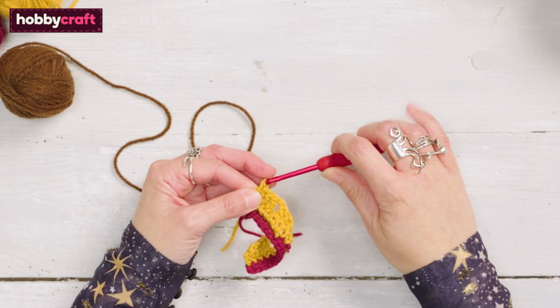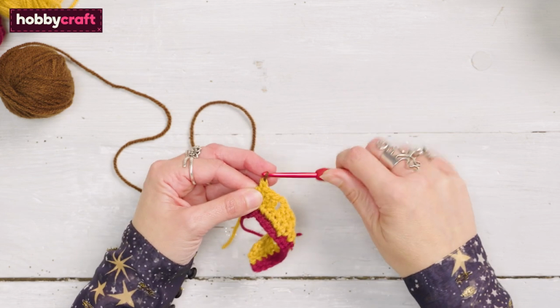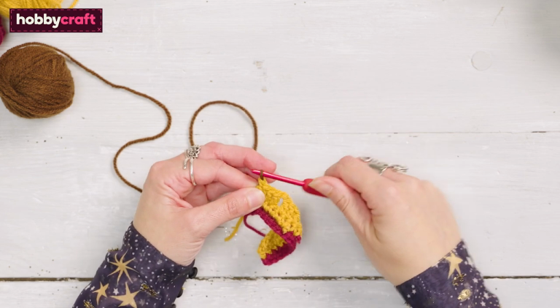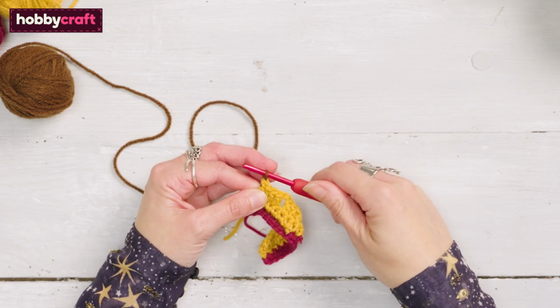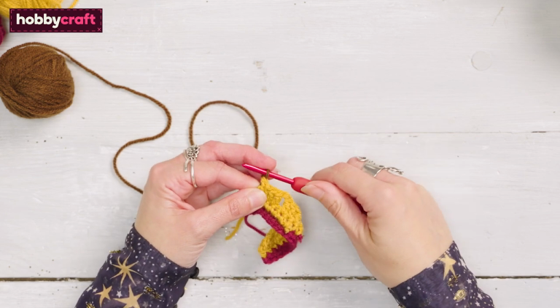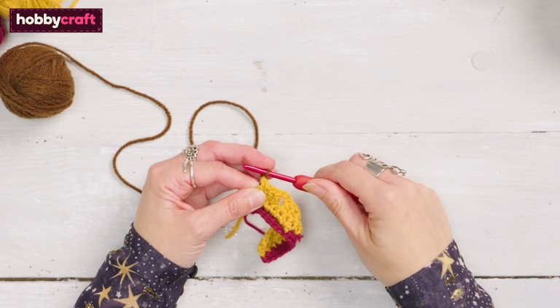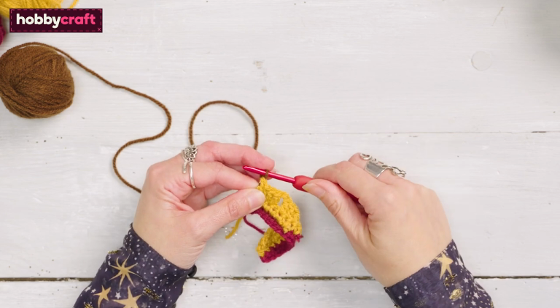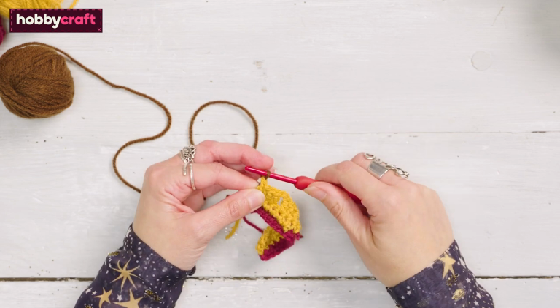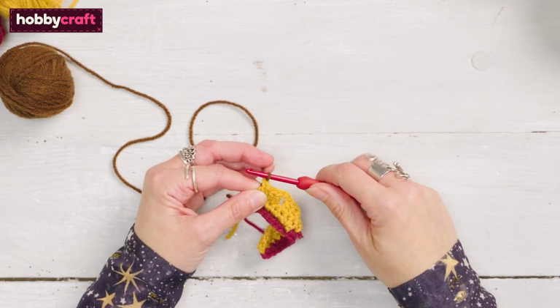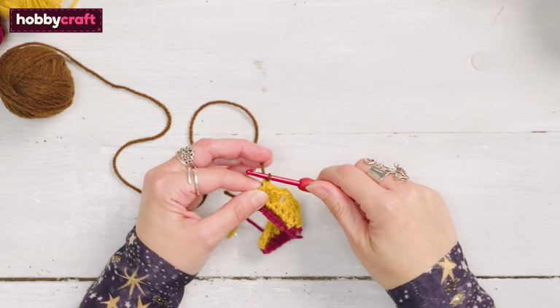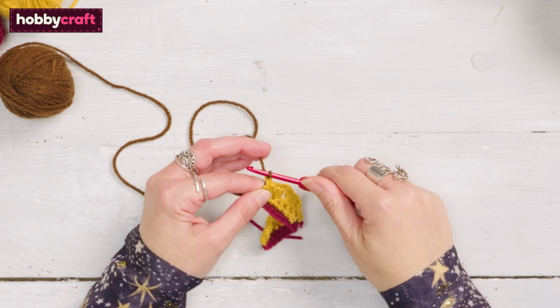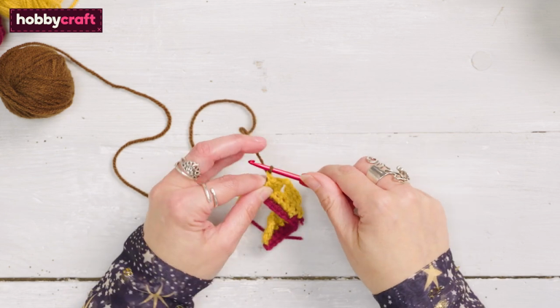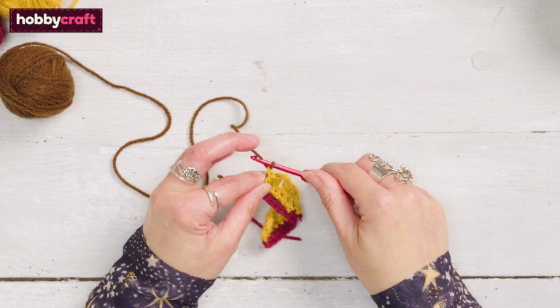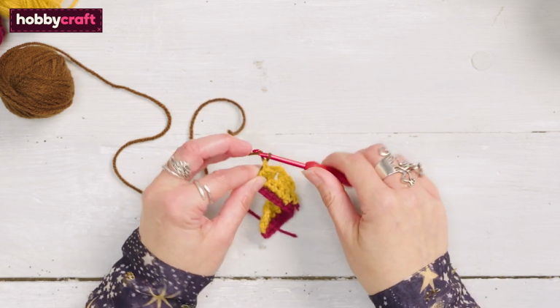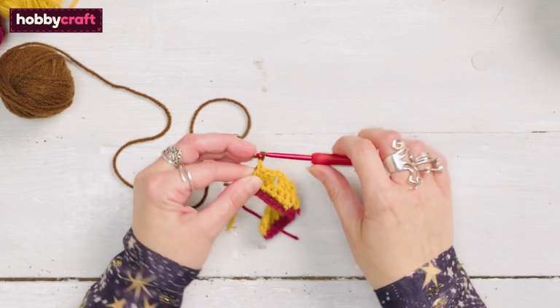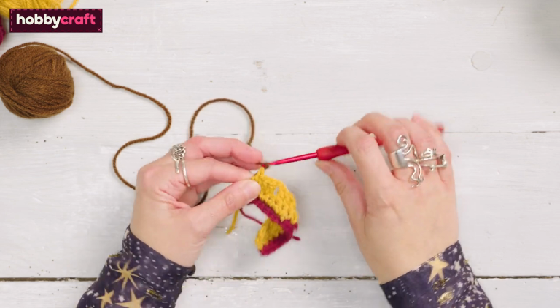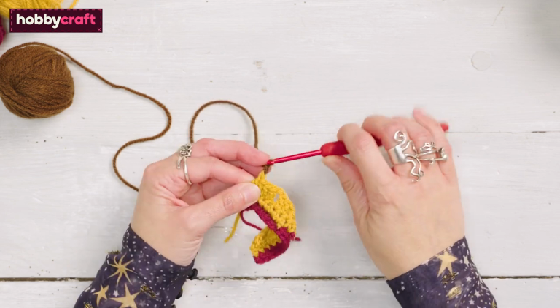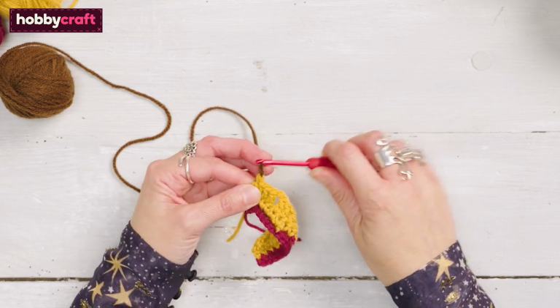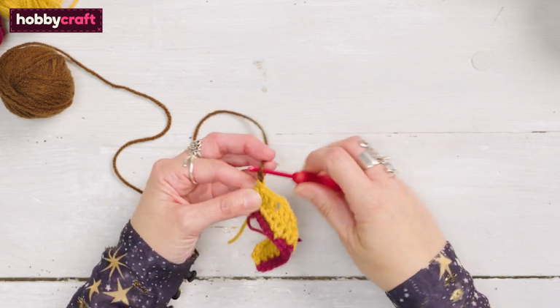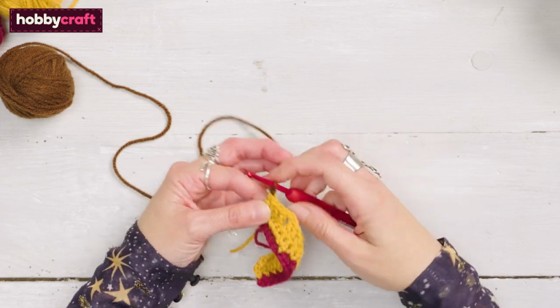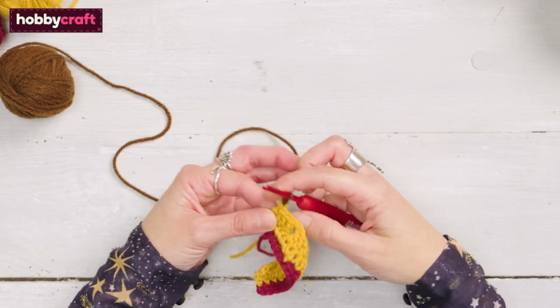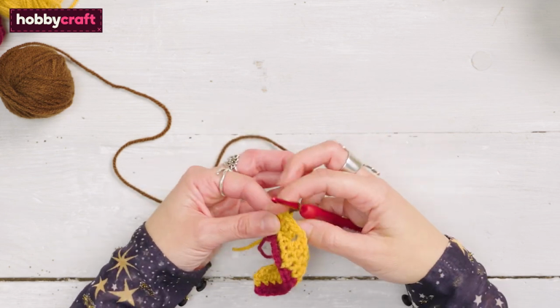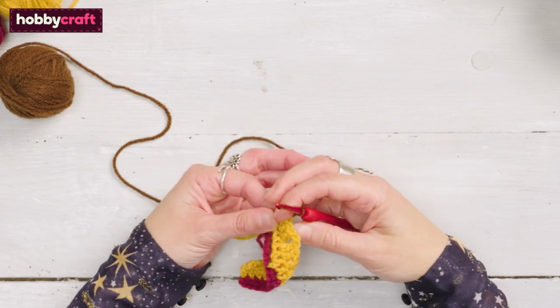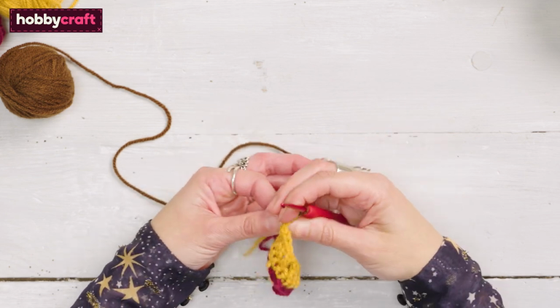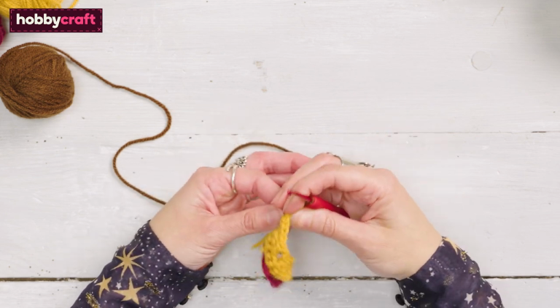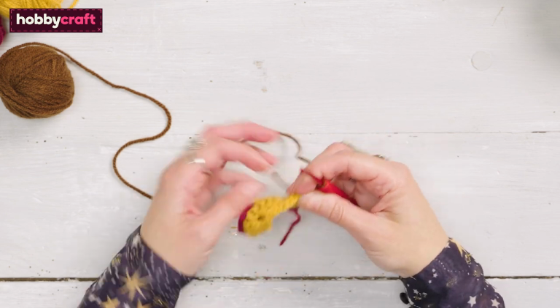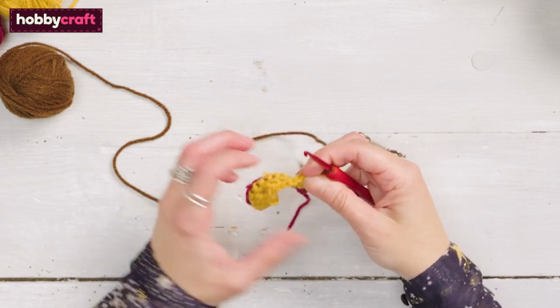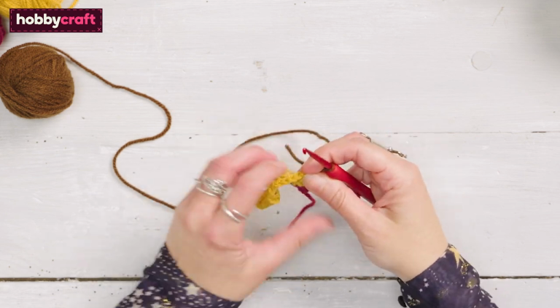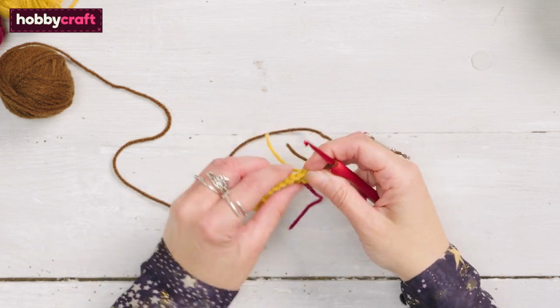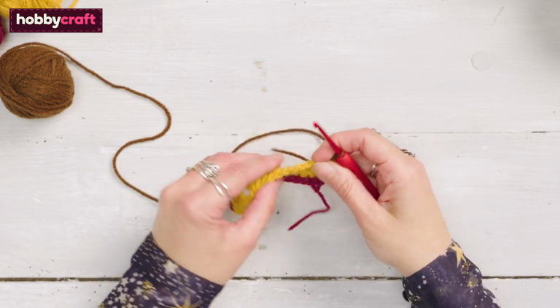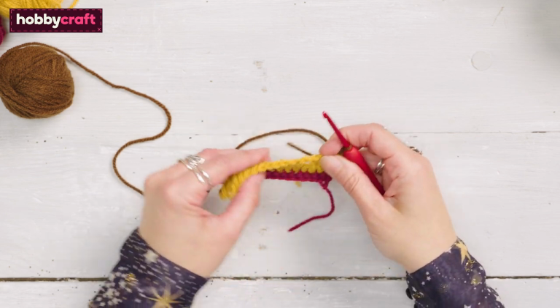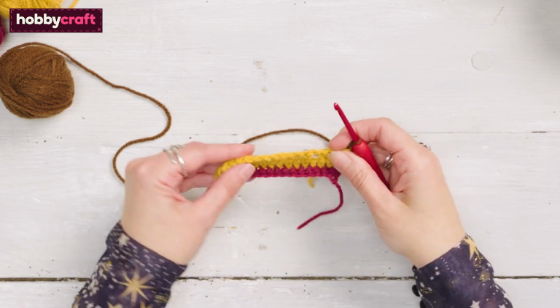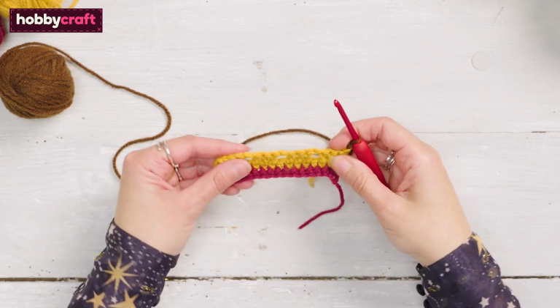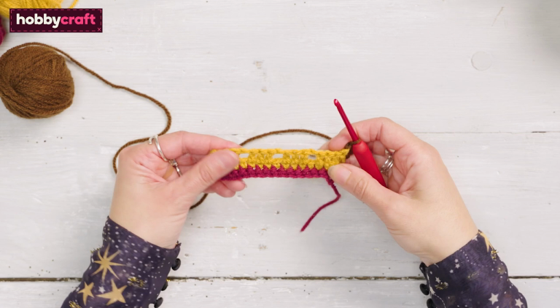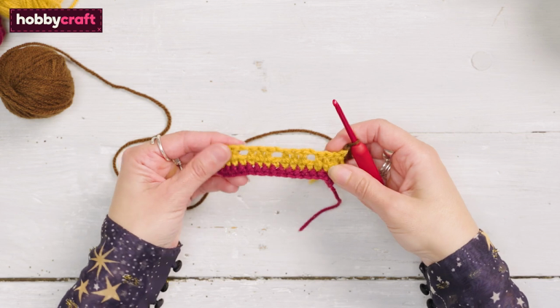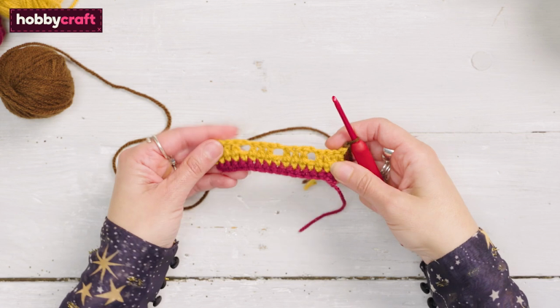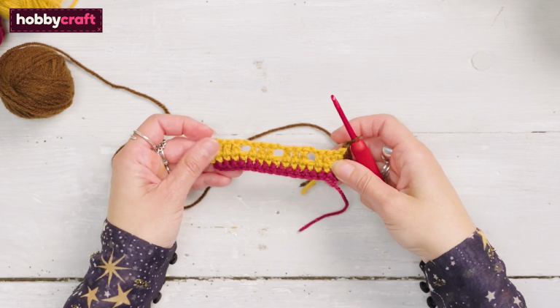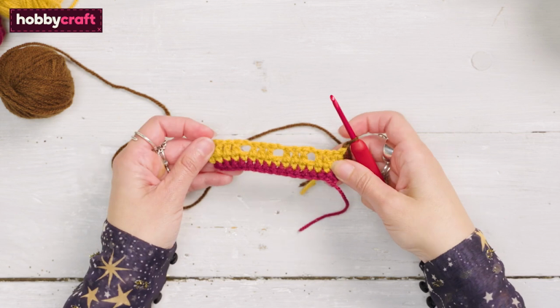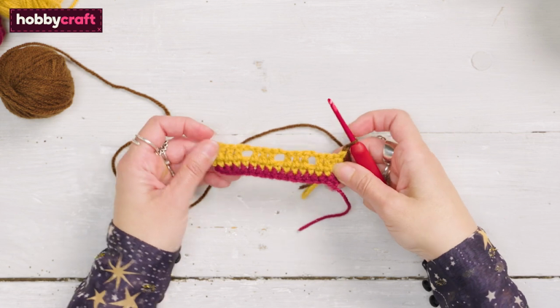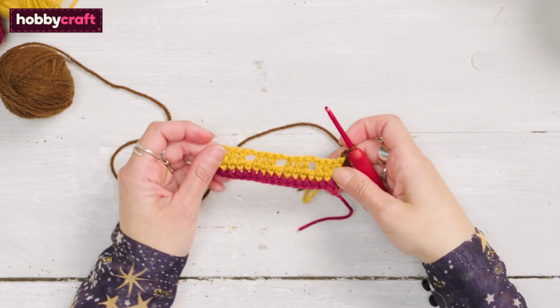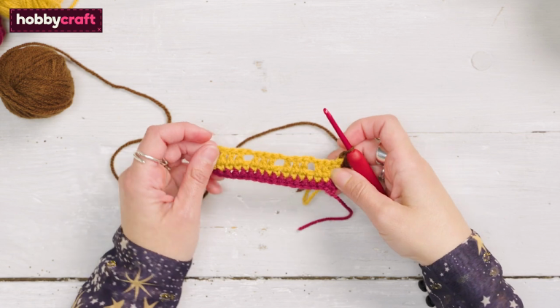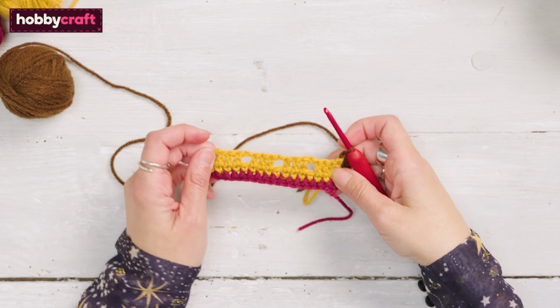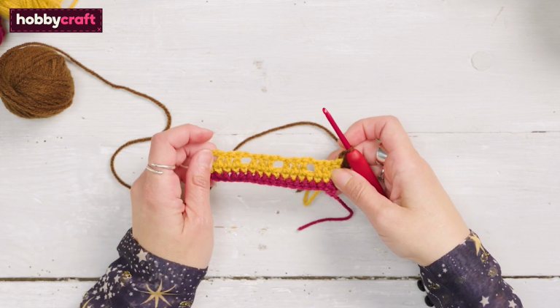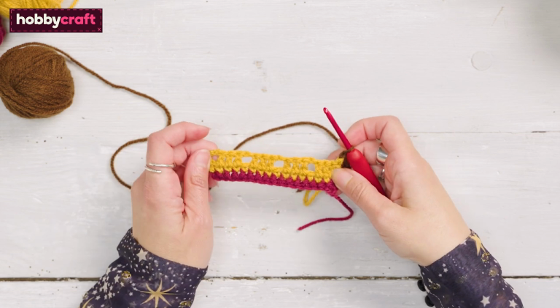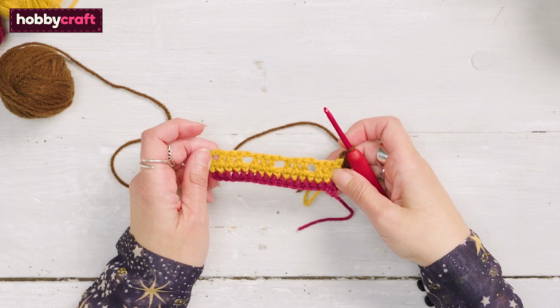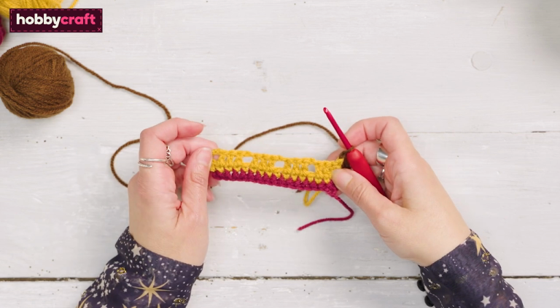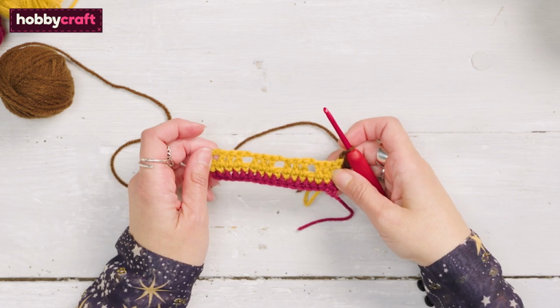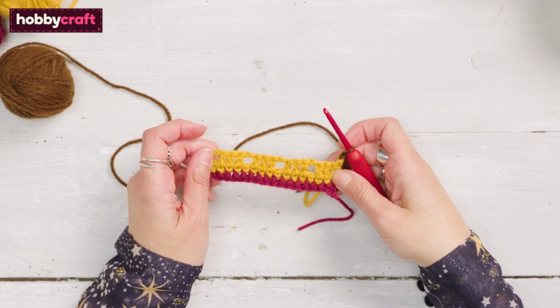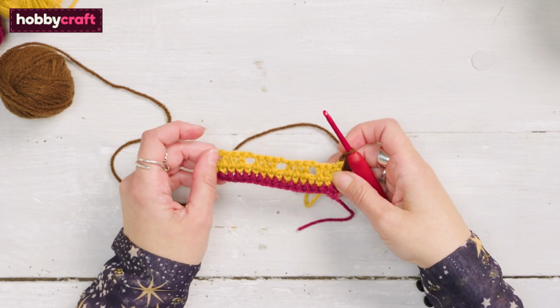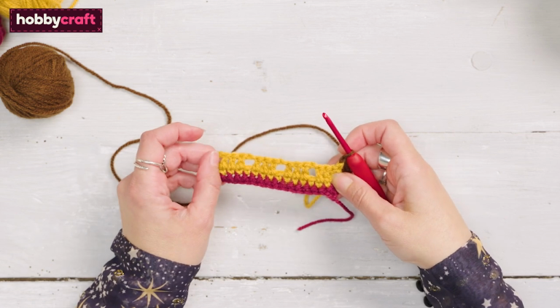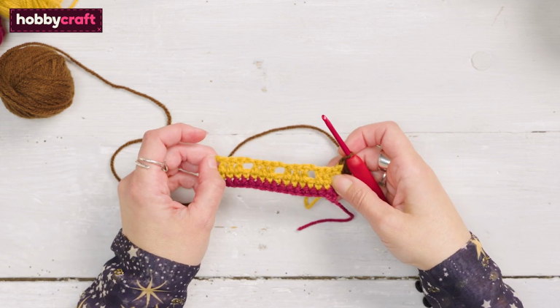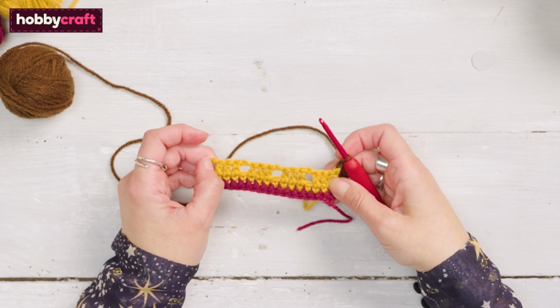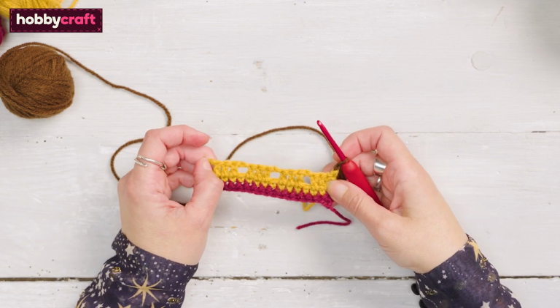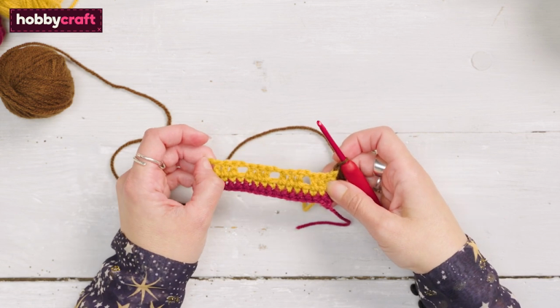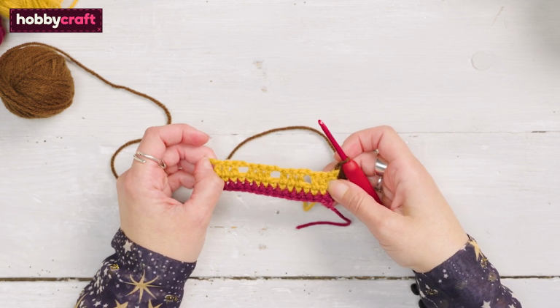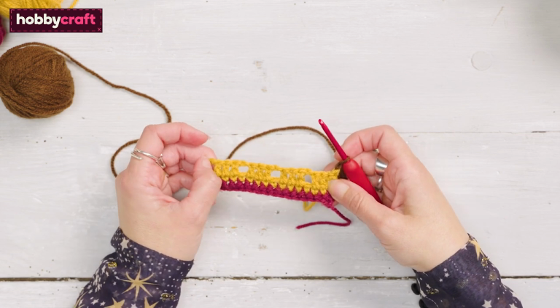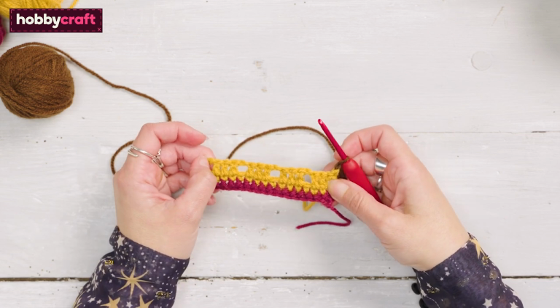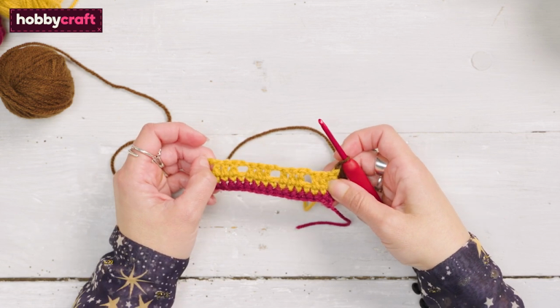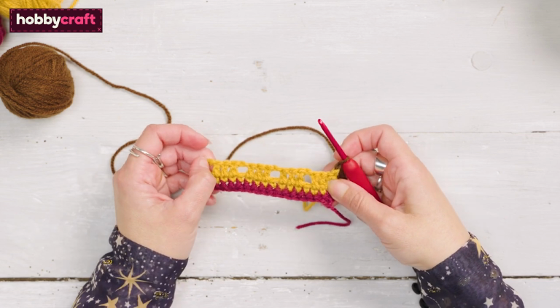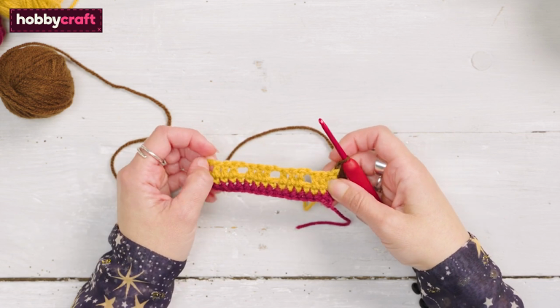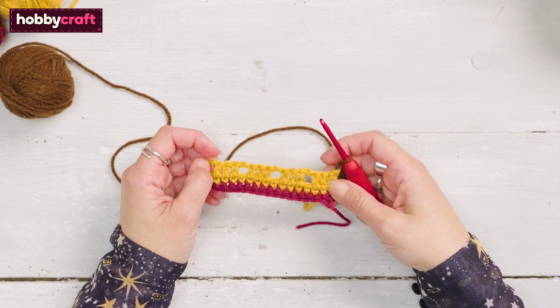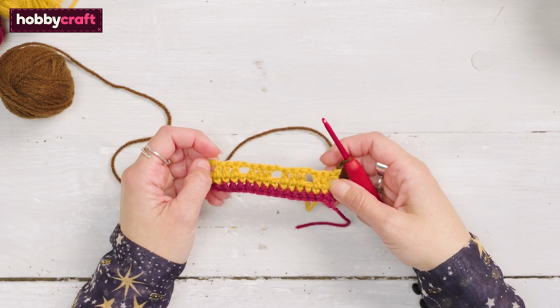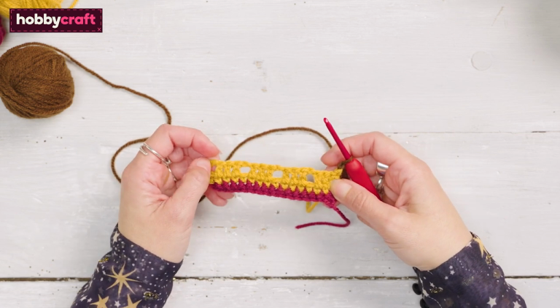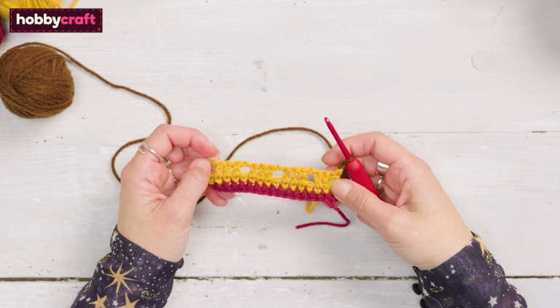The bases of the acorns are worked as 3 trebles in the same stitch, similar to the 3 treble groups we use for granny squares.